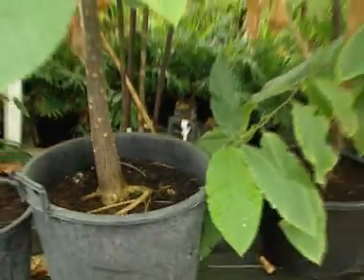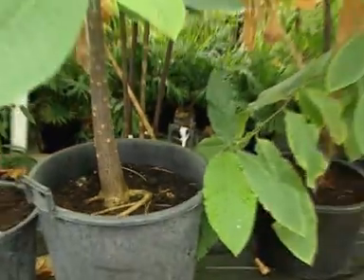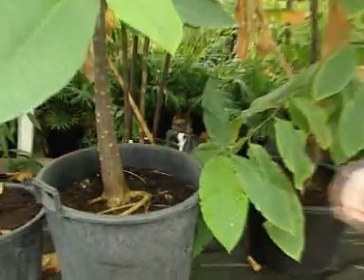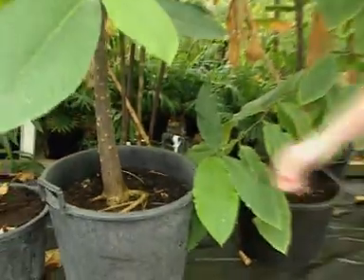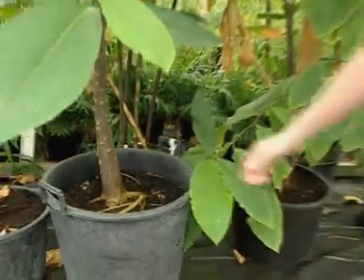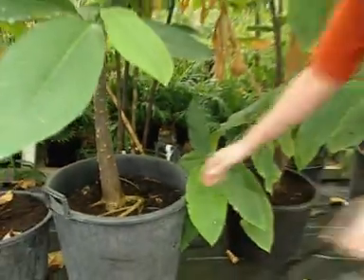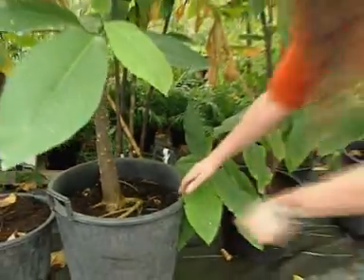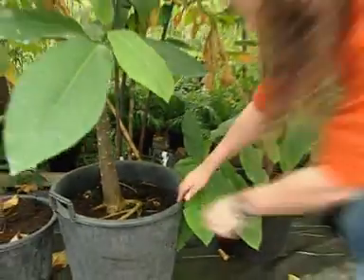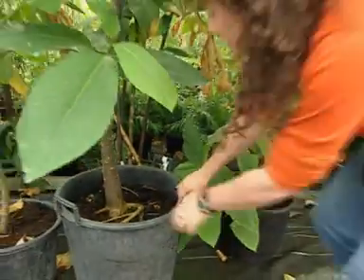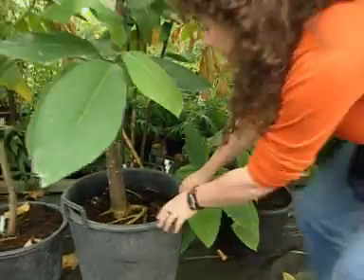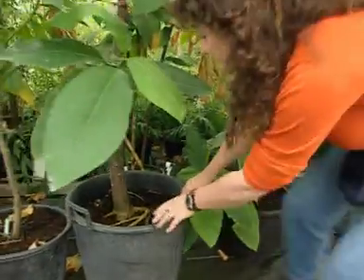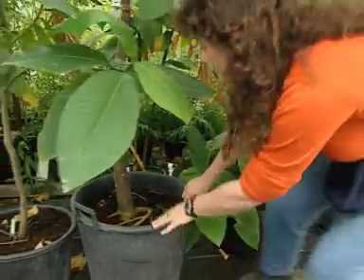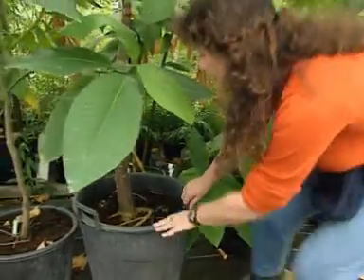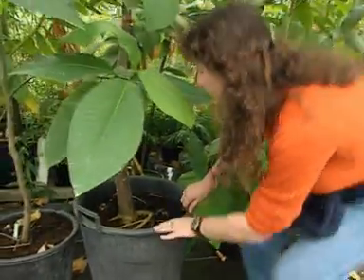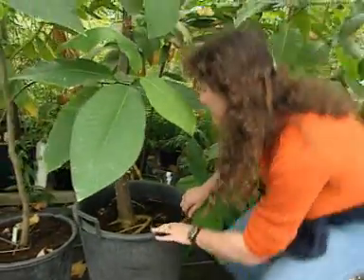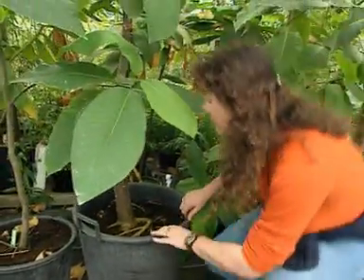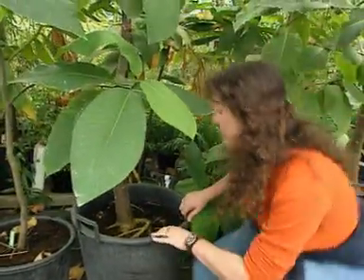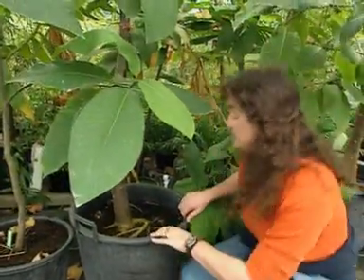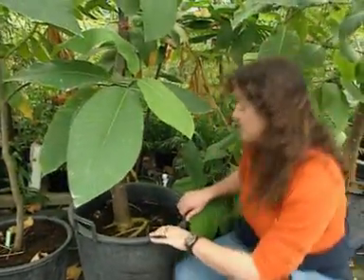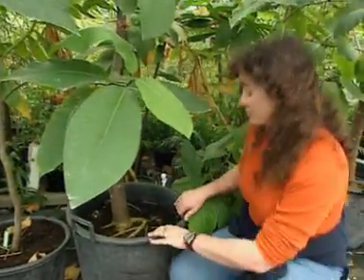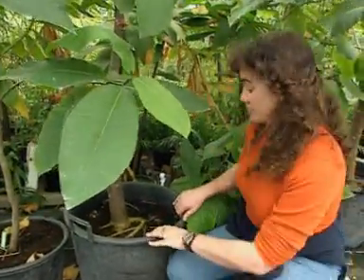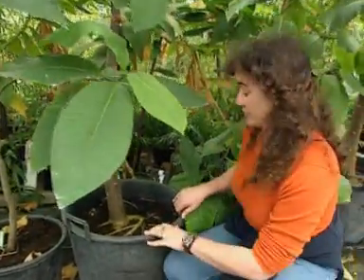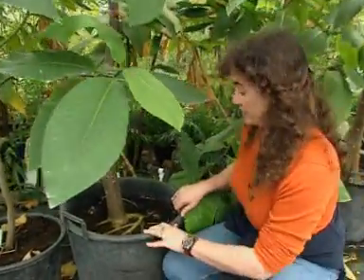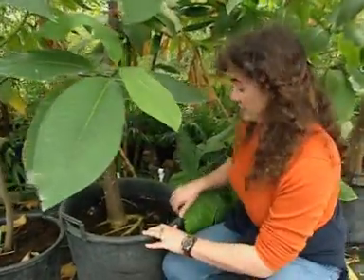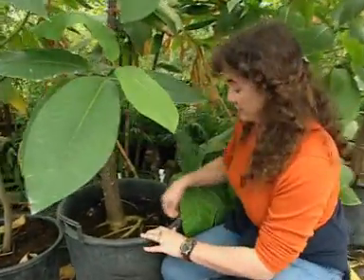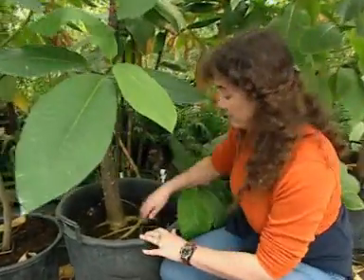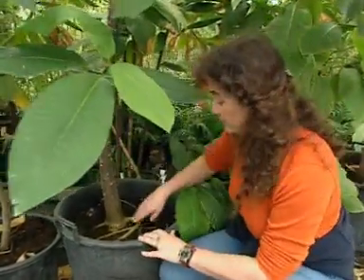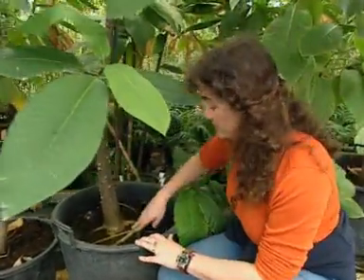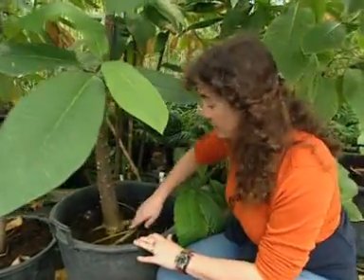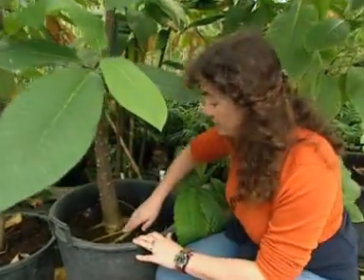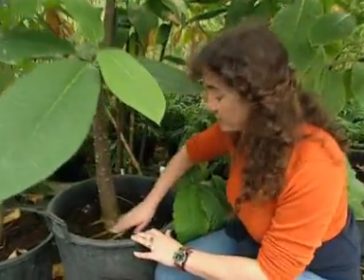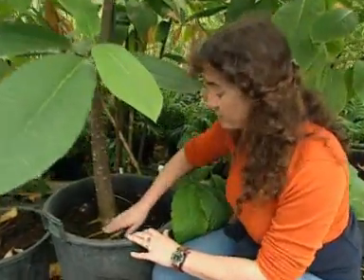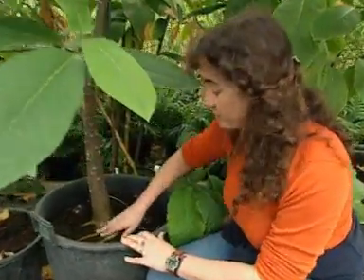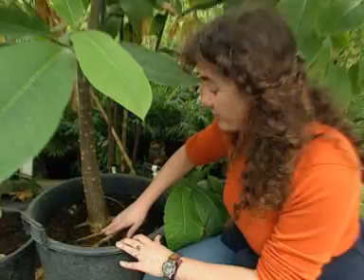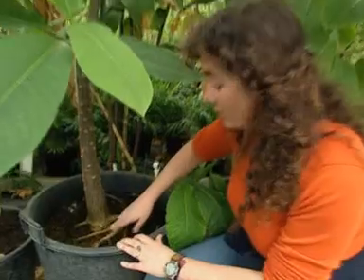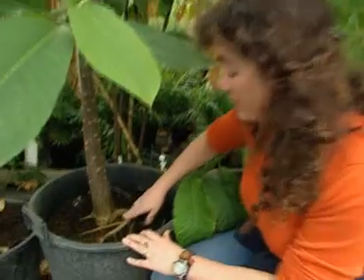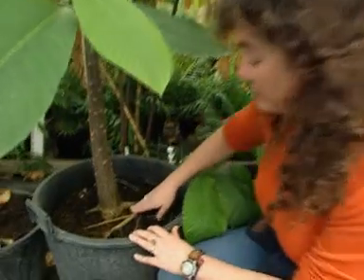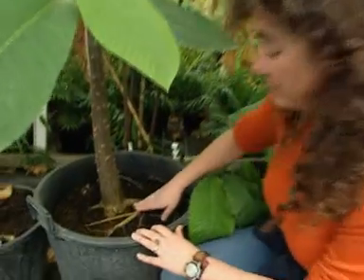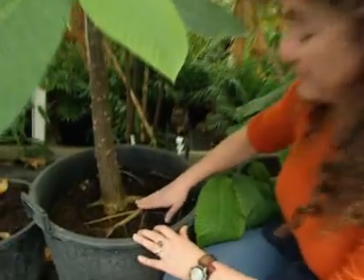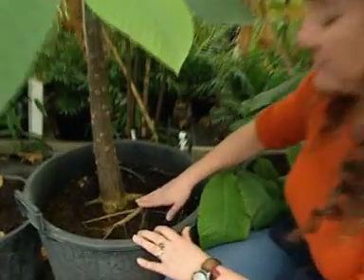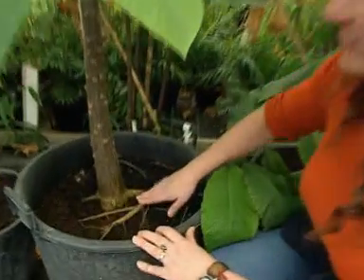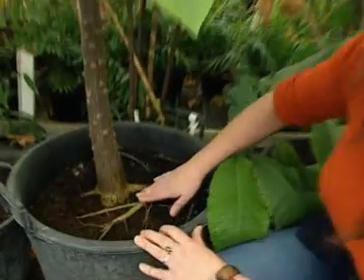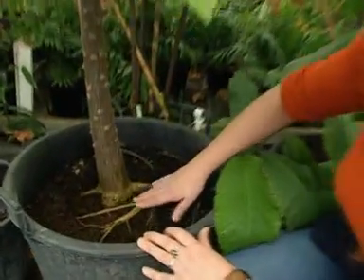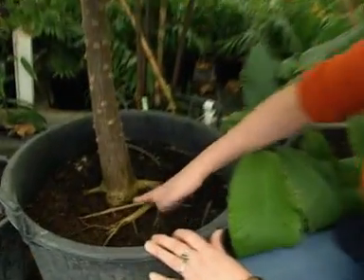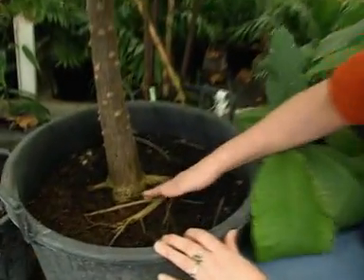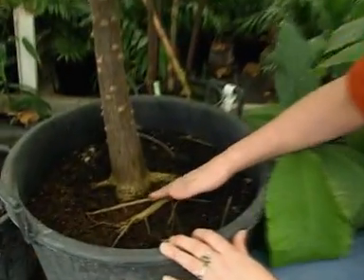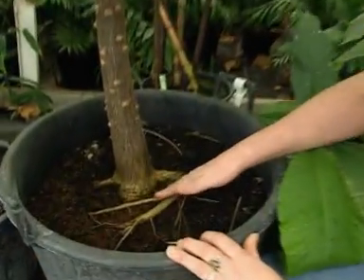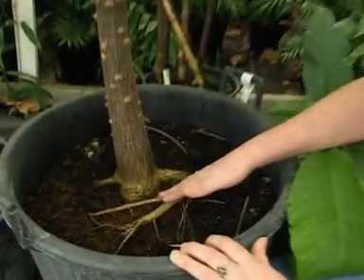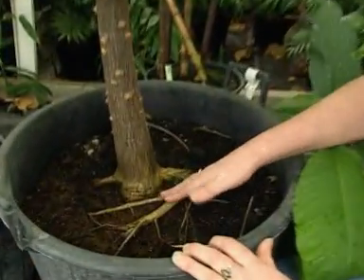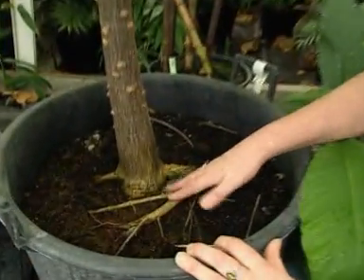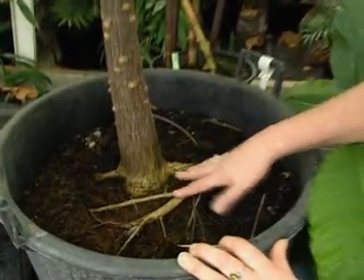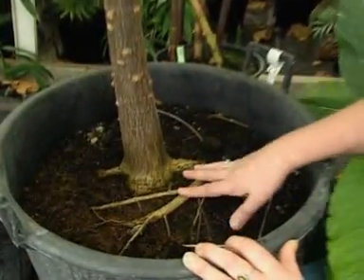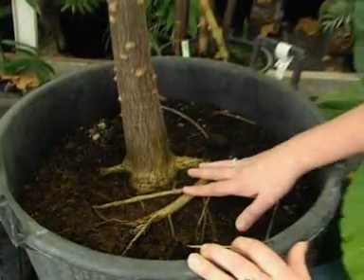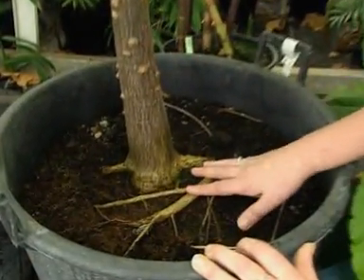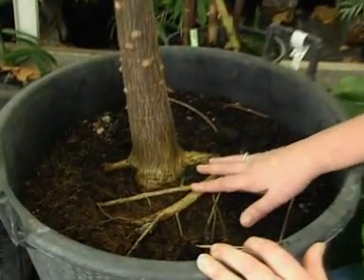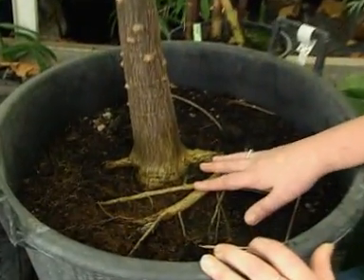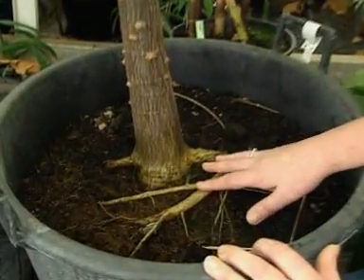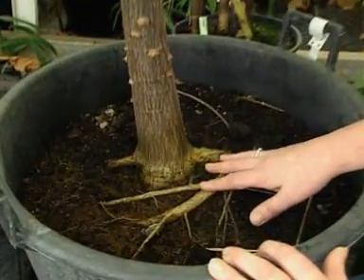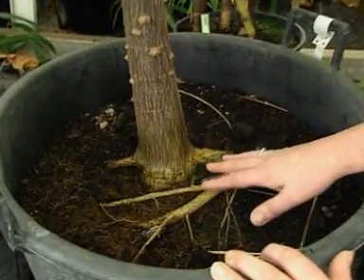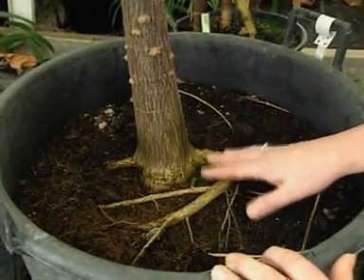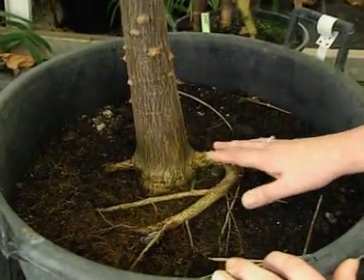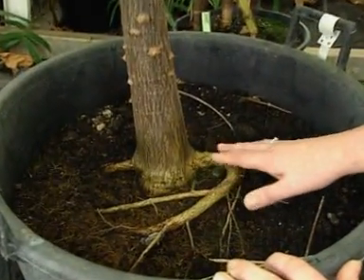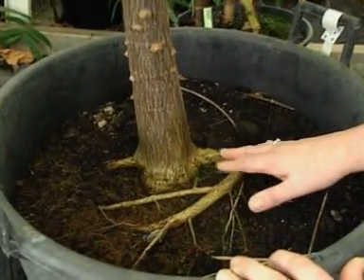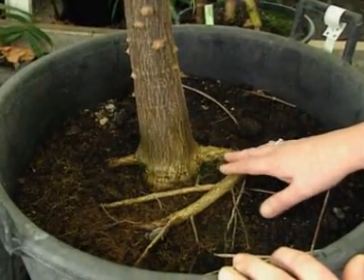Plants in dry places have very deep roots. You can tell this one's from a wet place because the roots are on the surface, since the air is full of moisture.